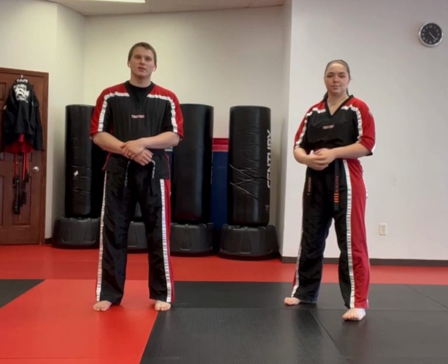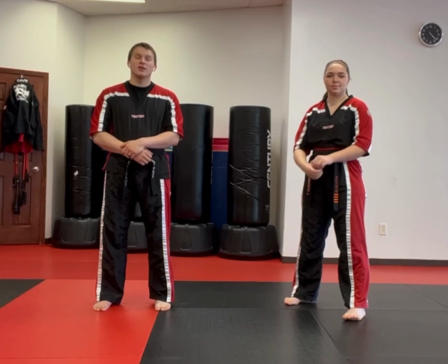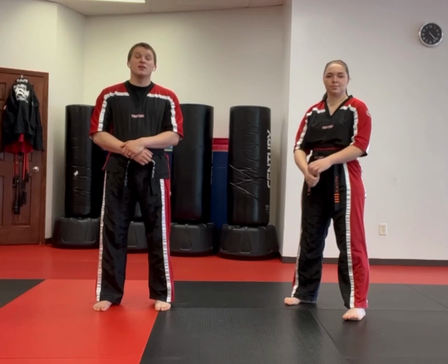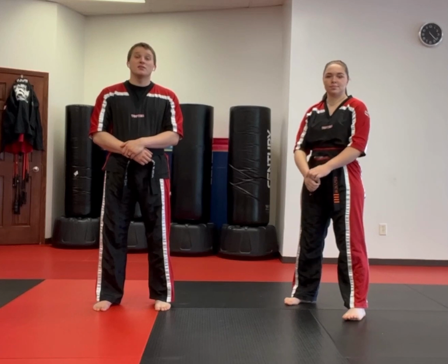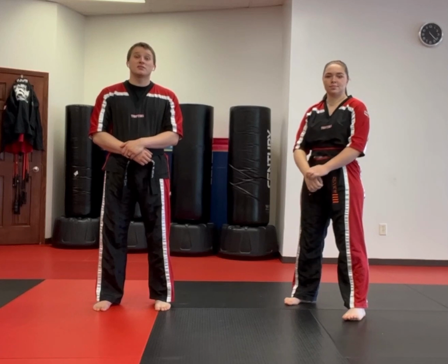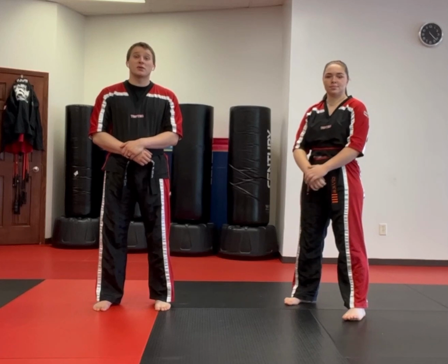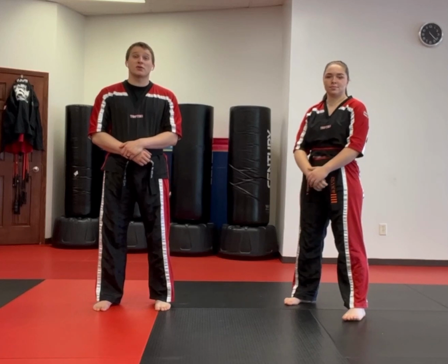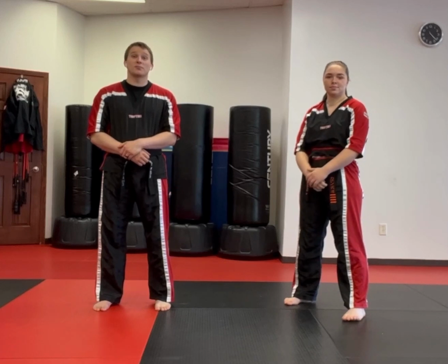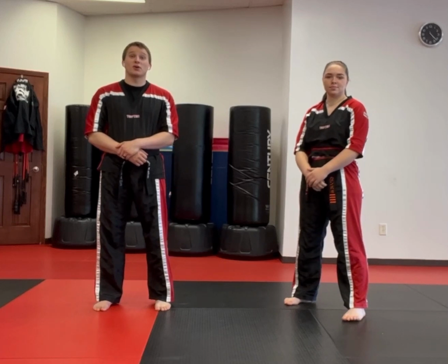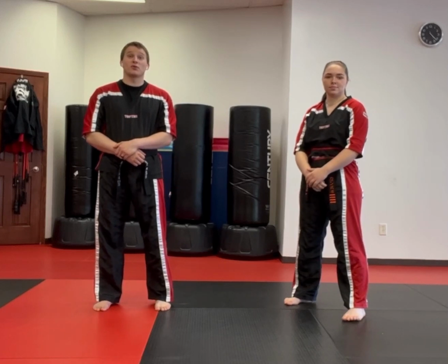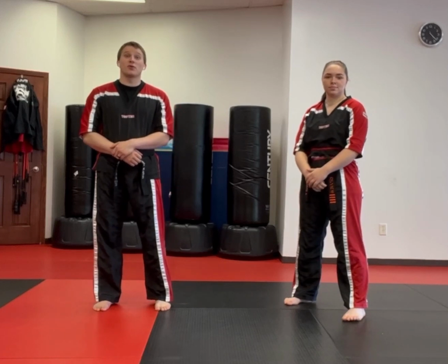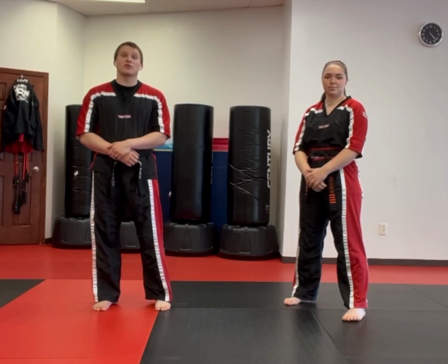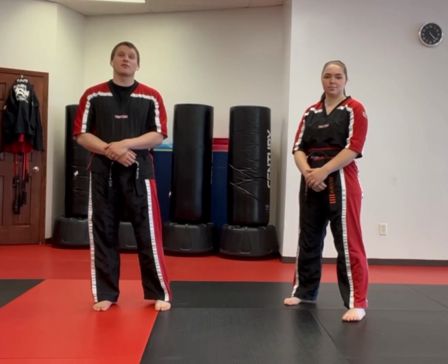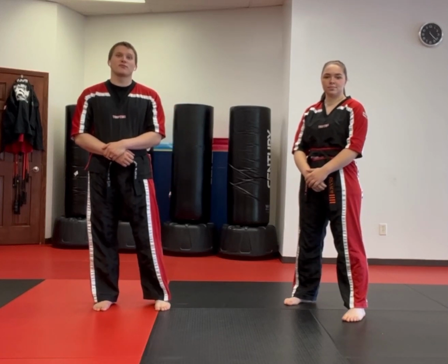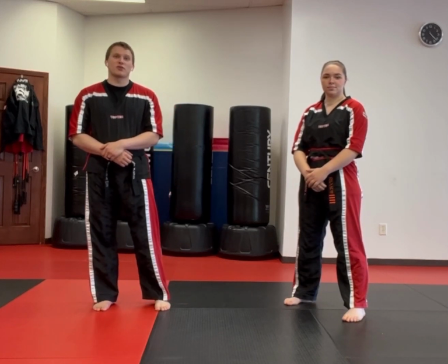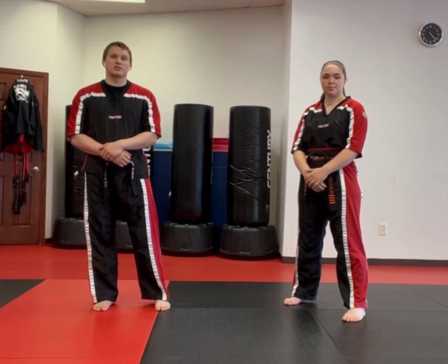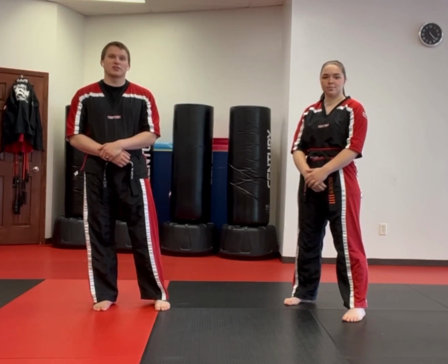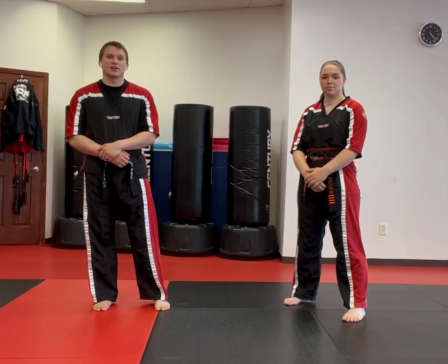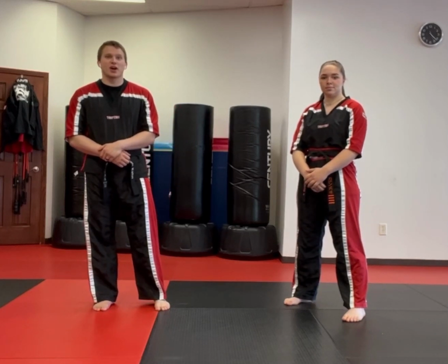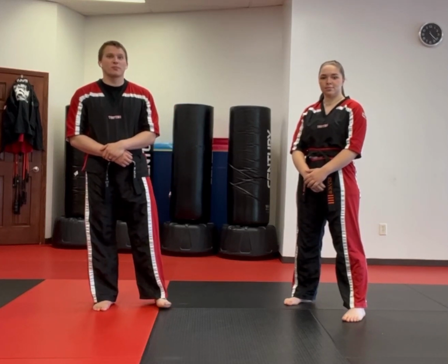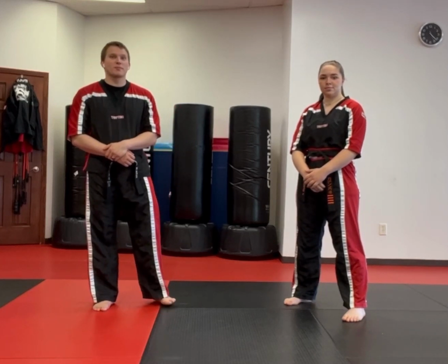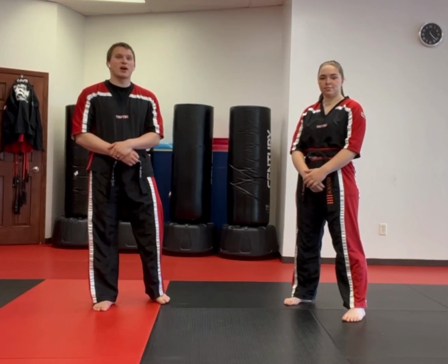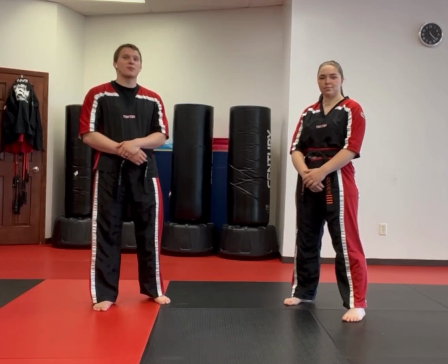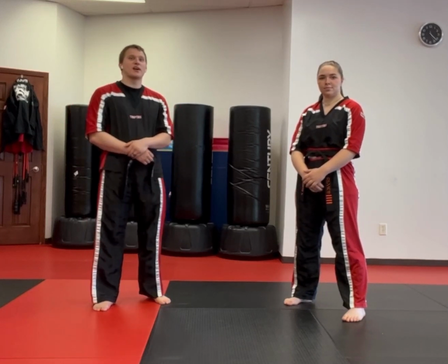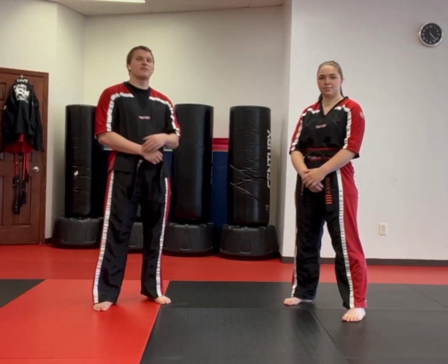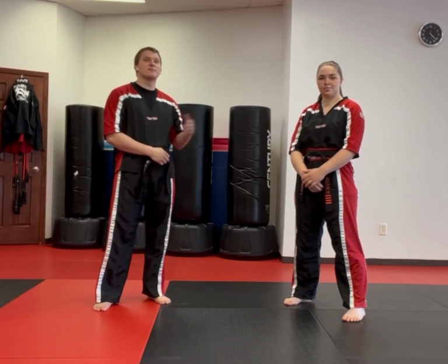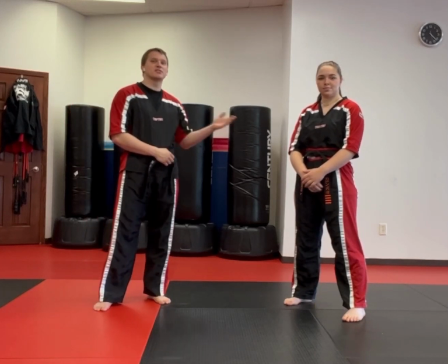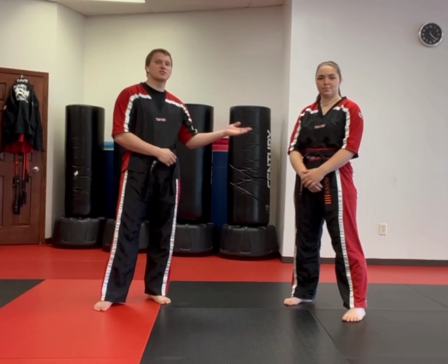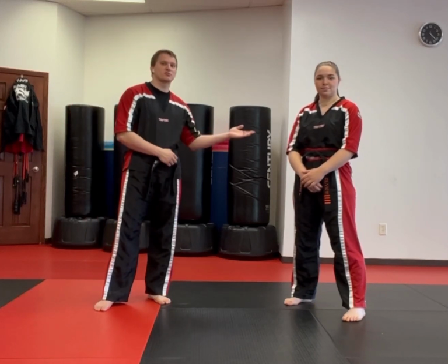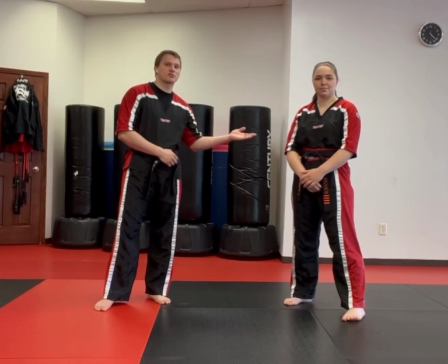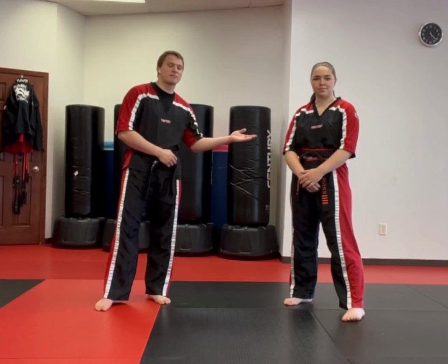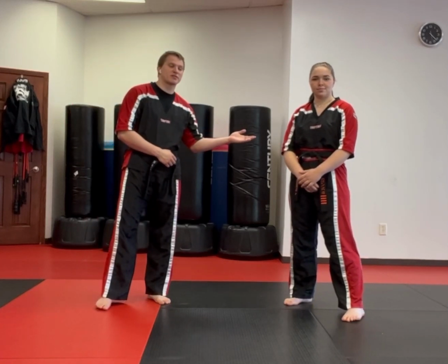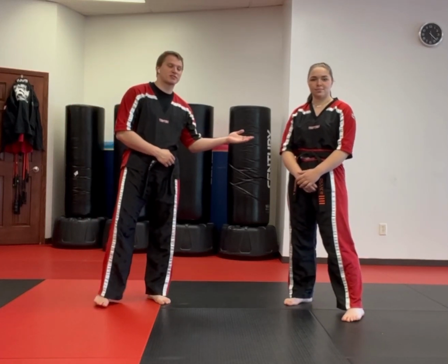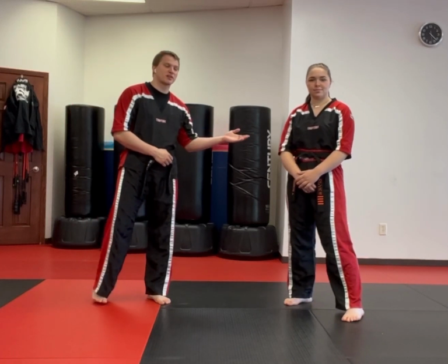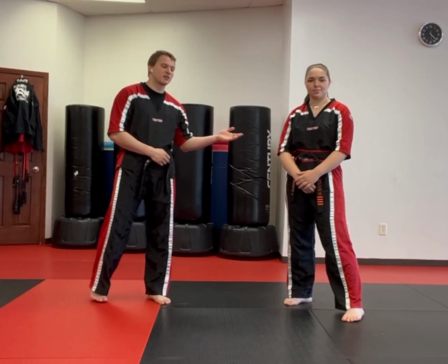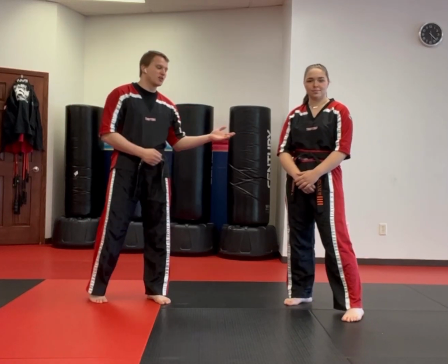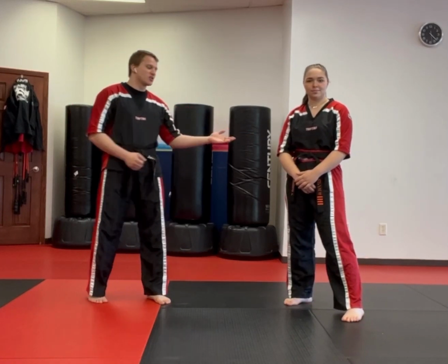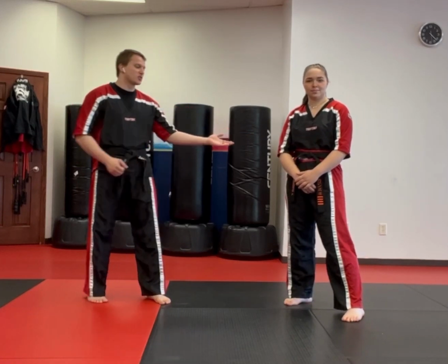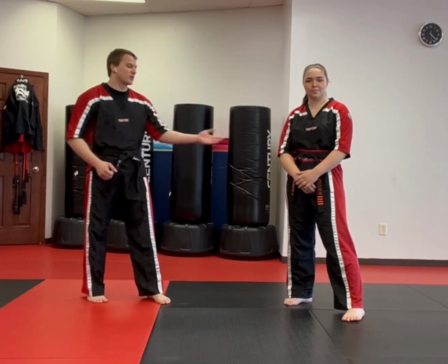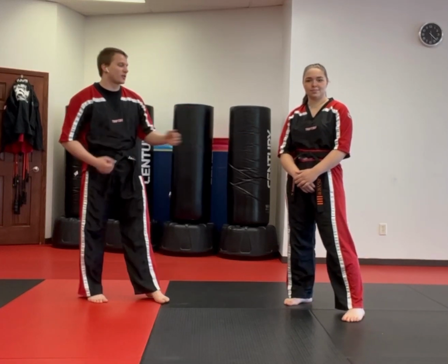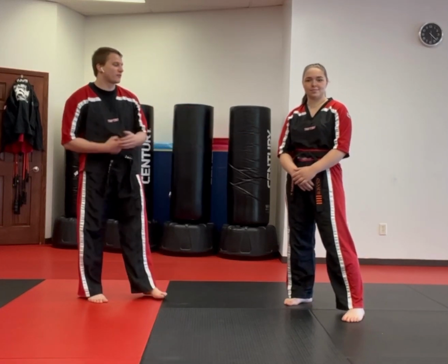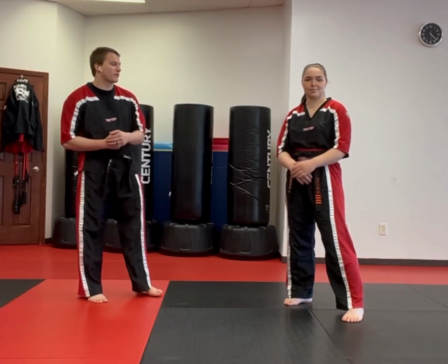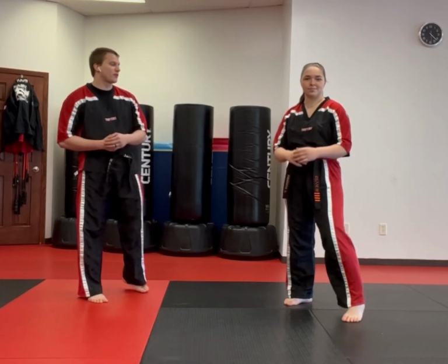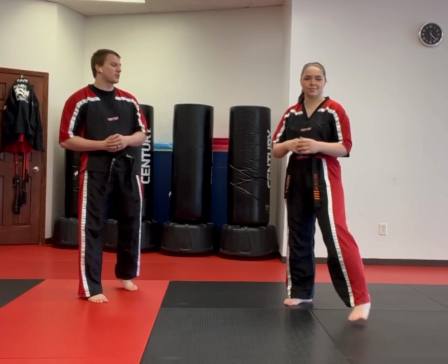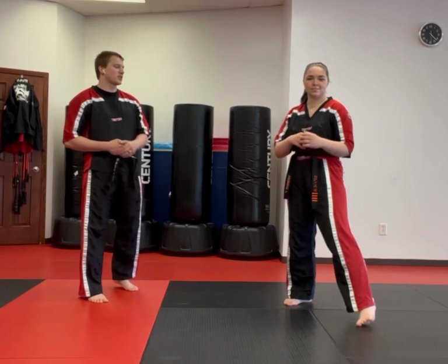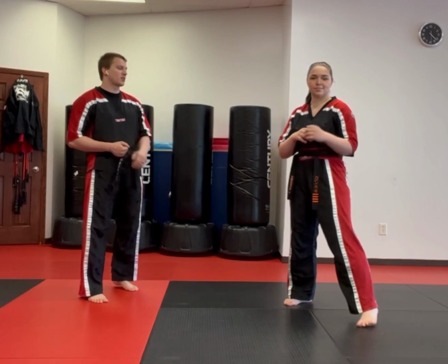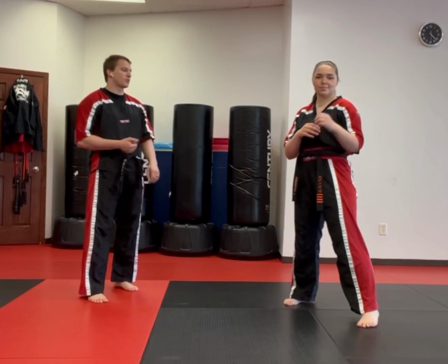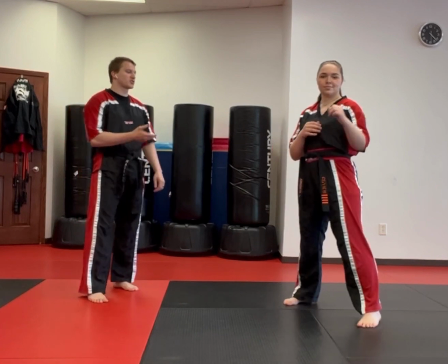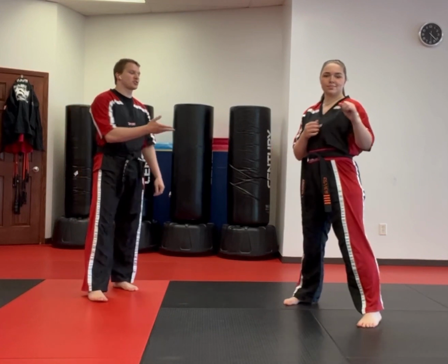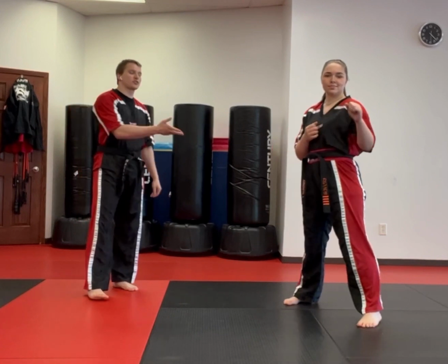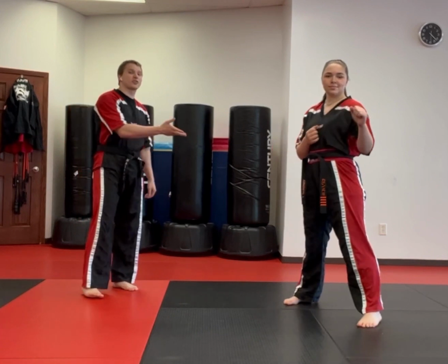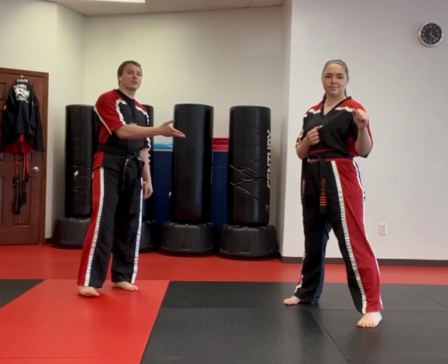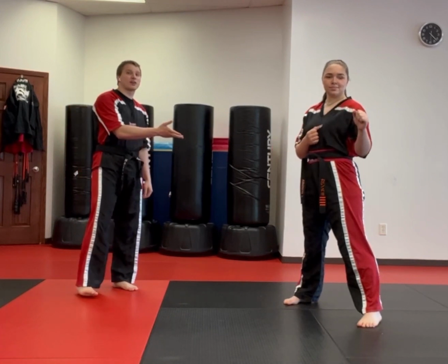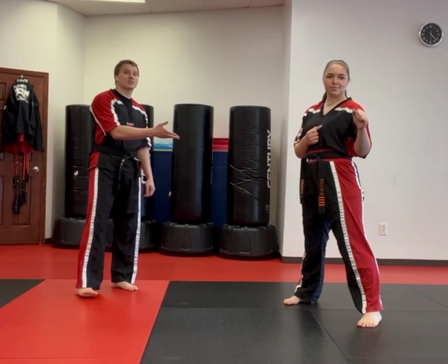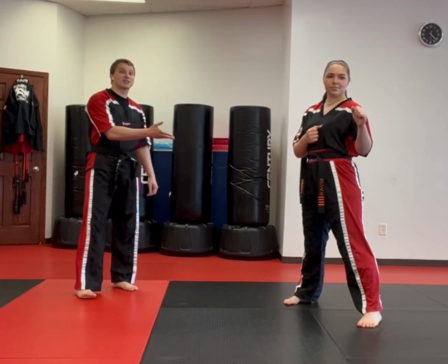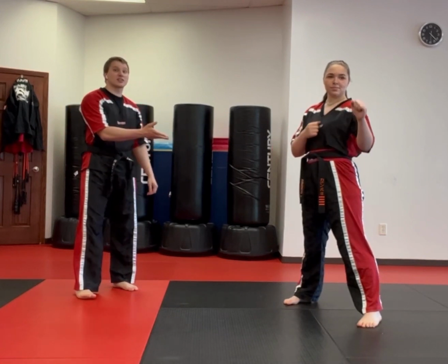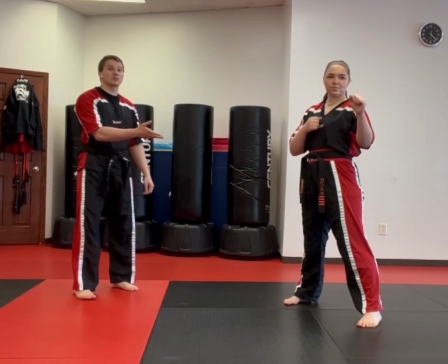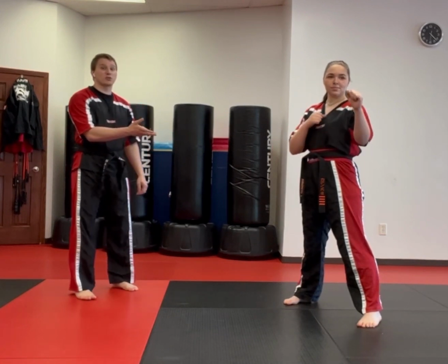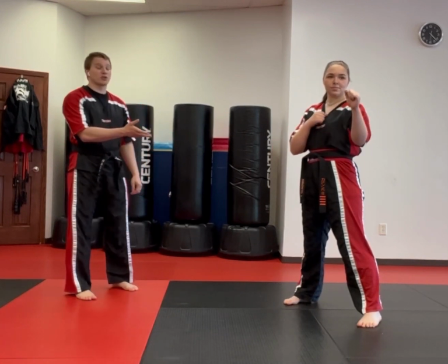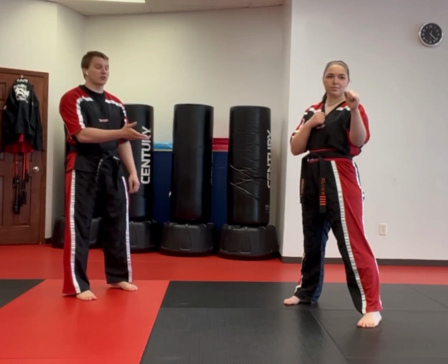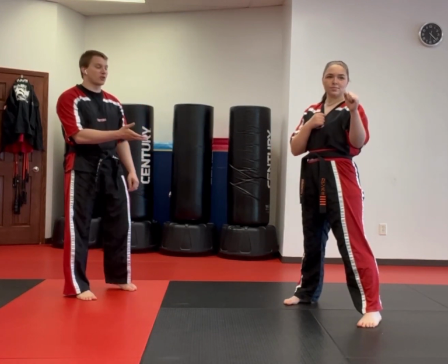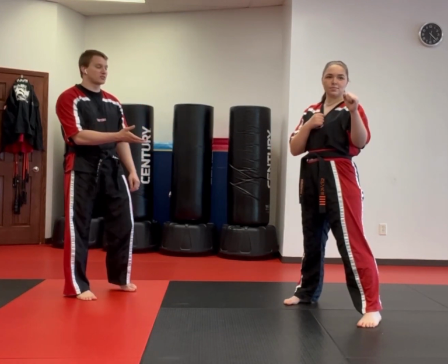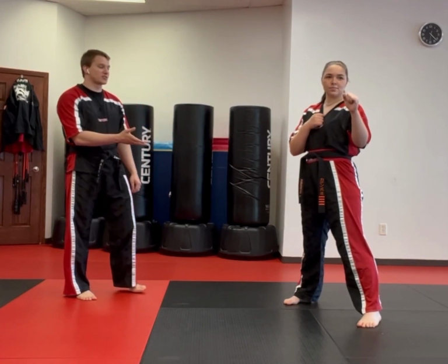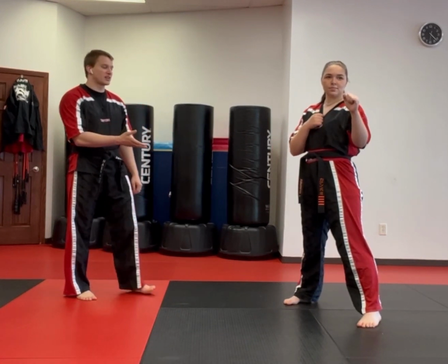Today we're going to be going over our front kick. Helping me out, we have Miss Otremba today. In our front kick, we're going to start in our karate stance or our guard stance.